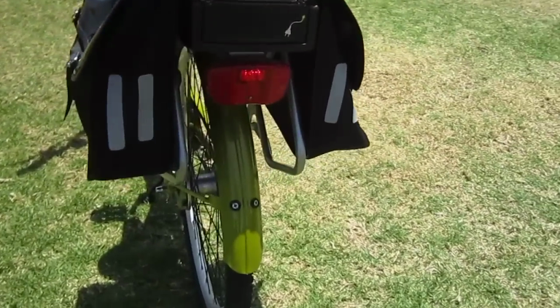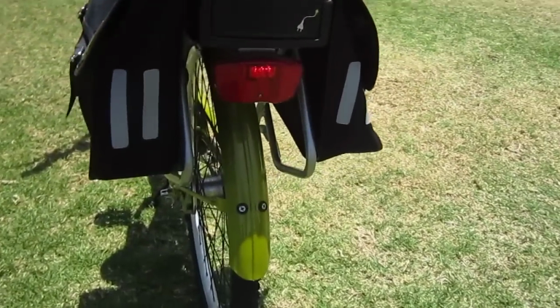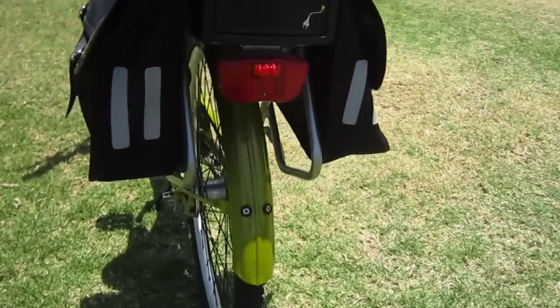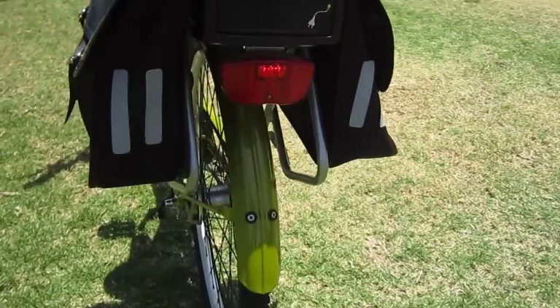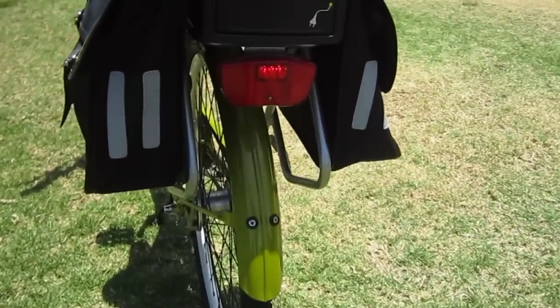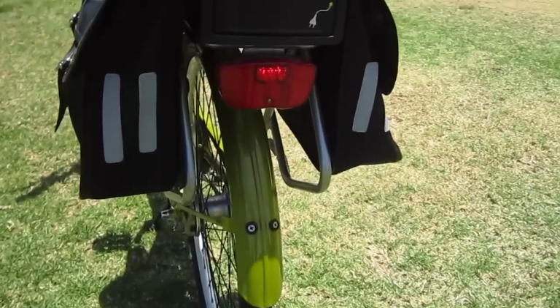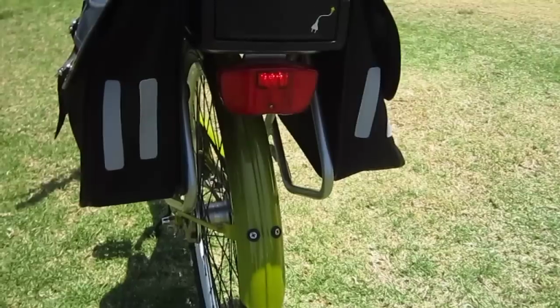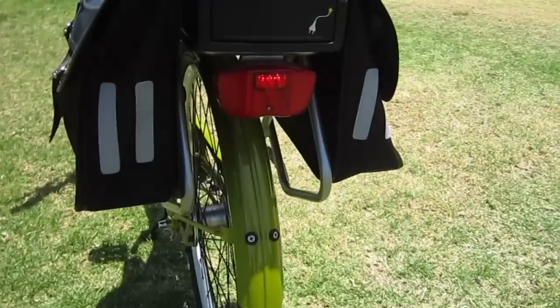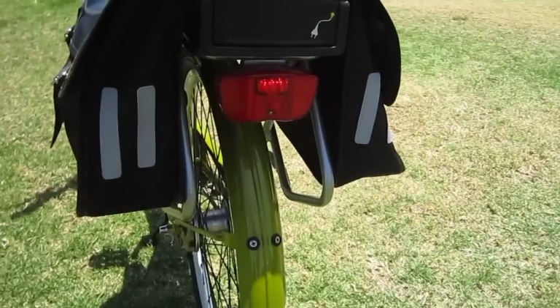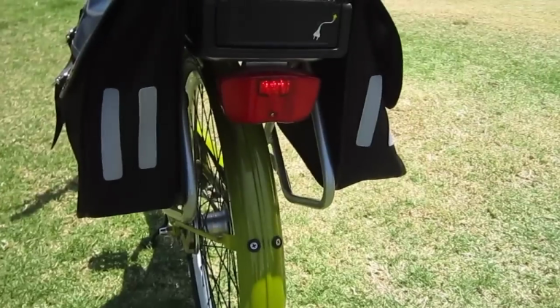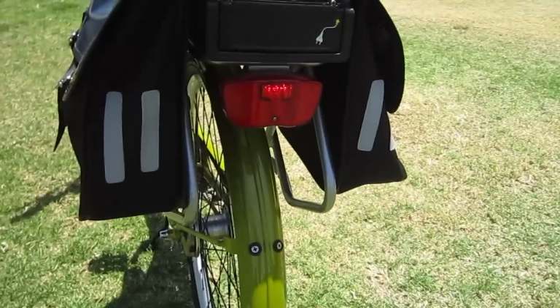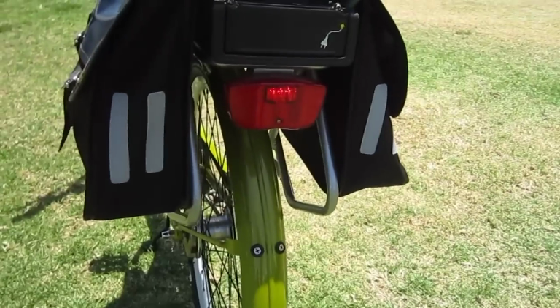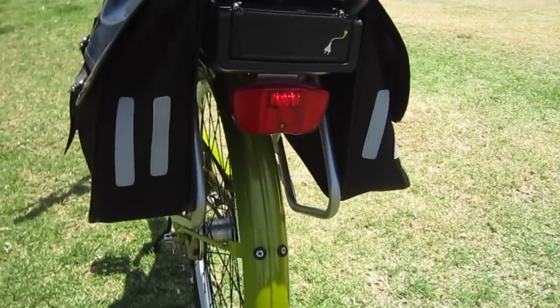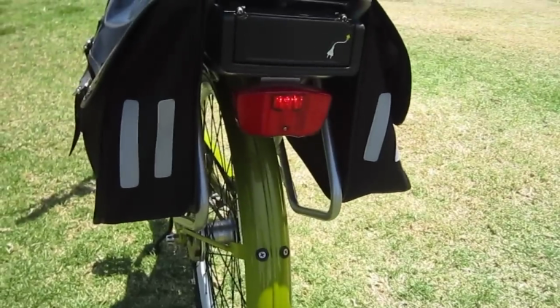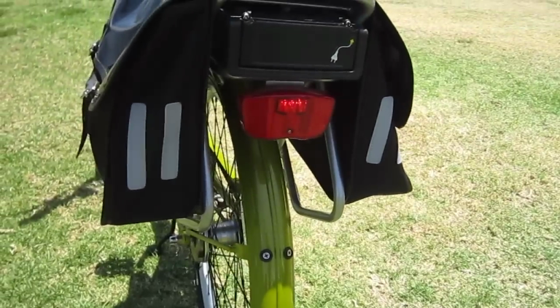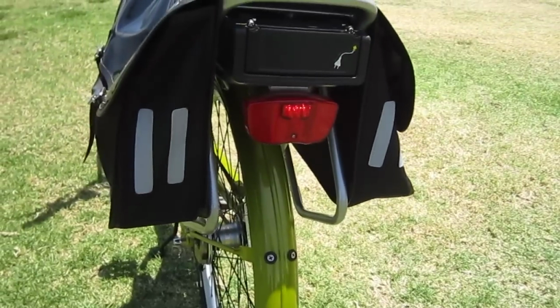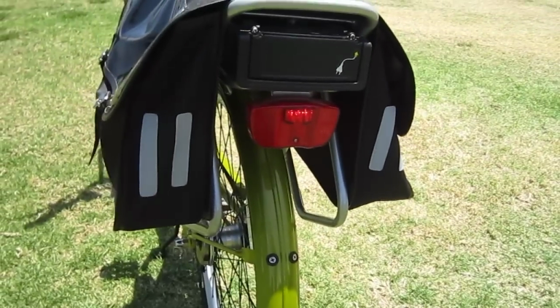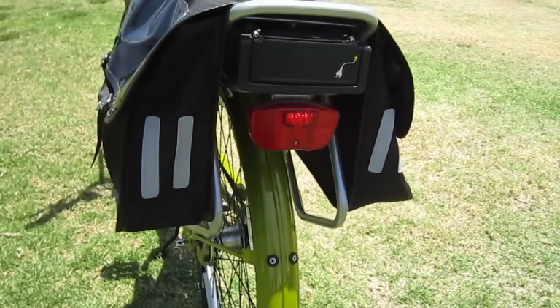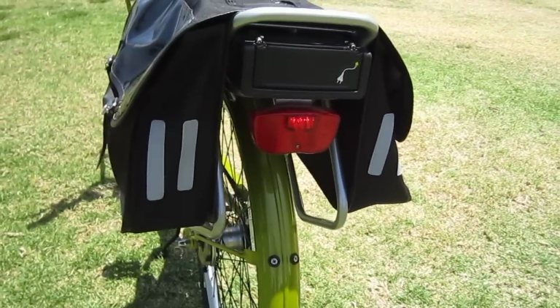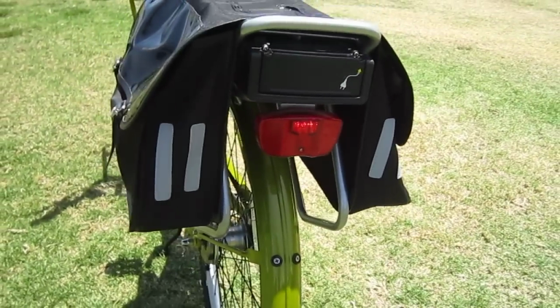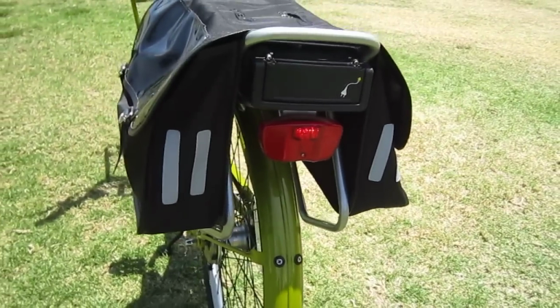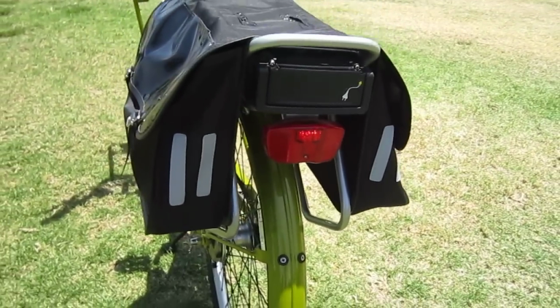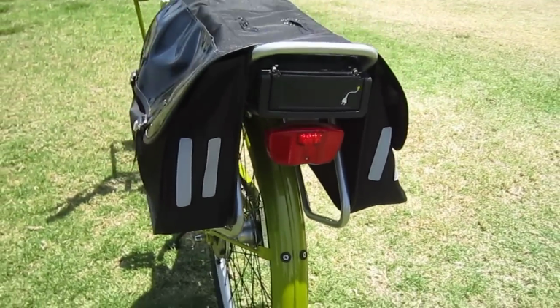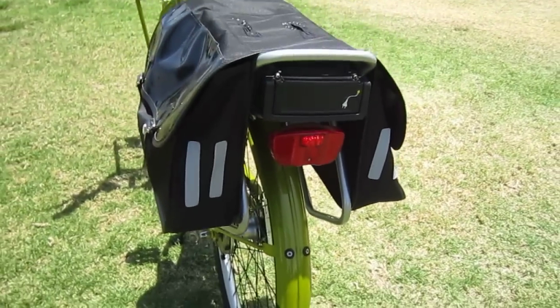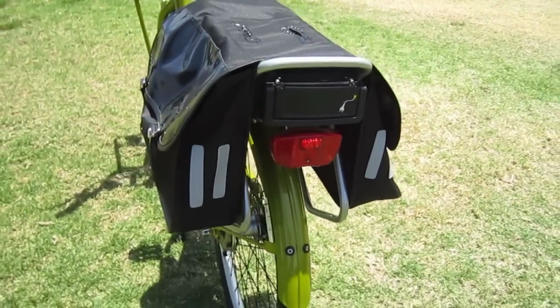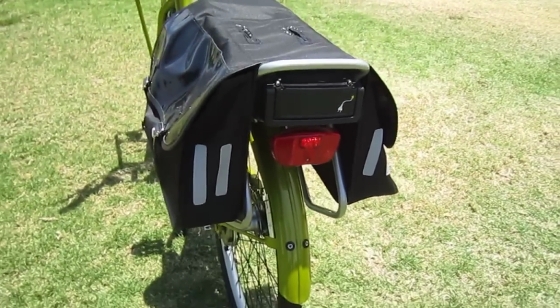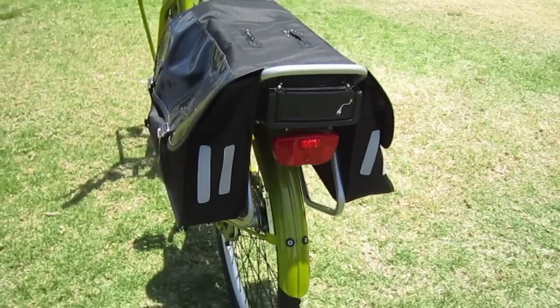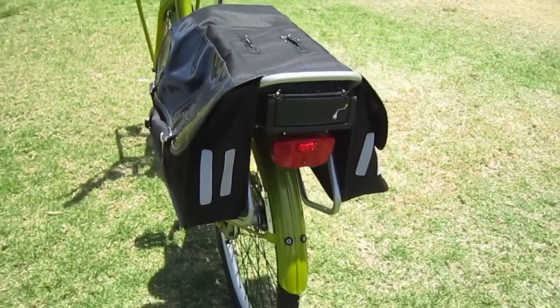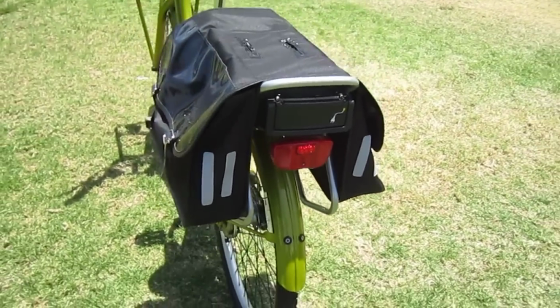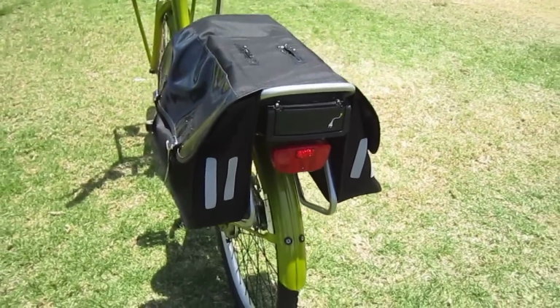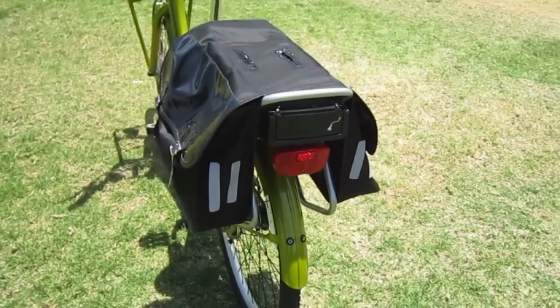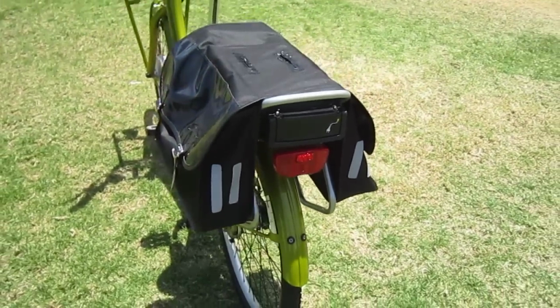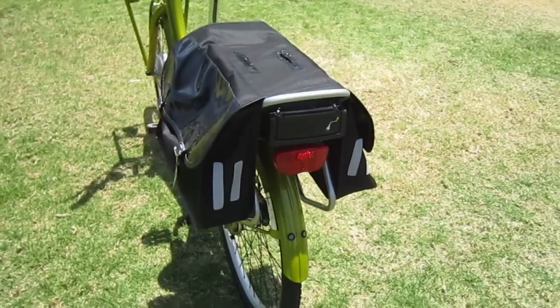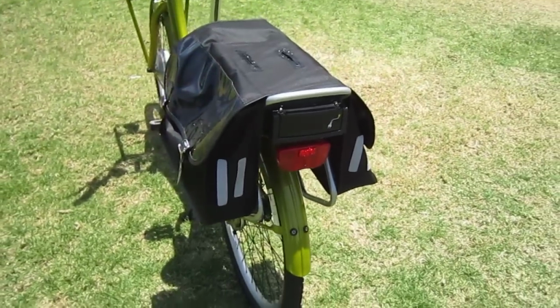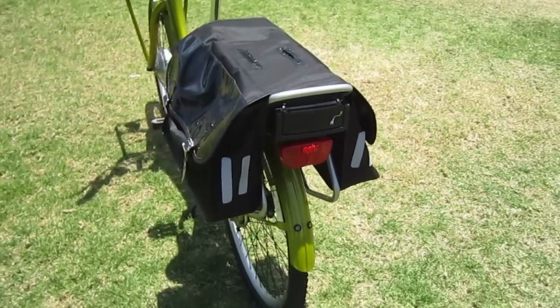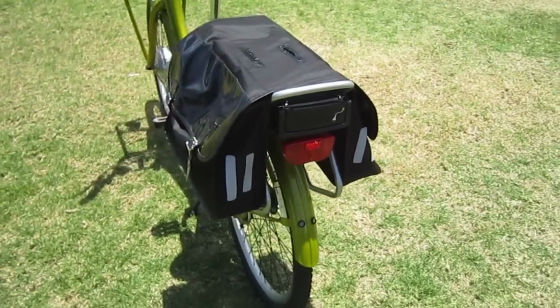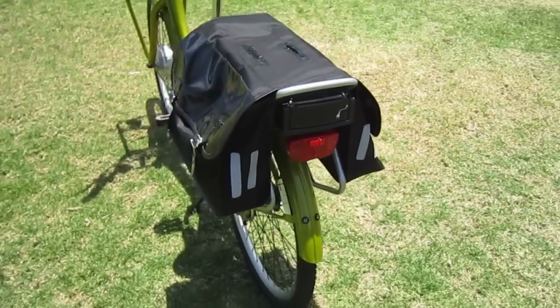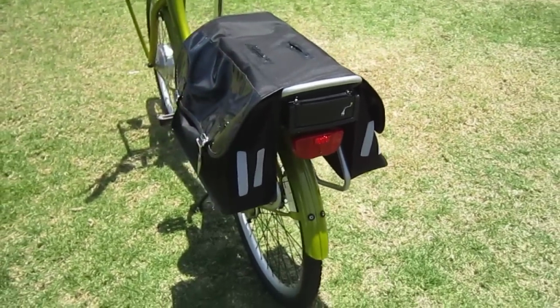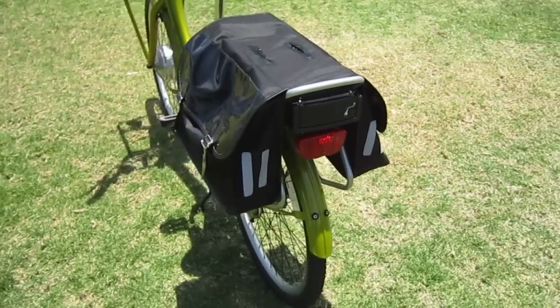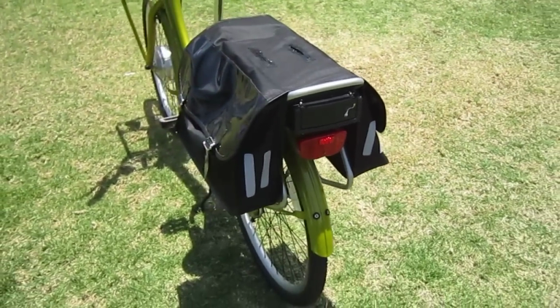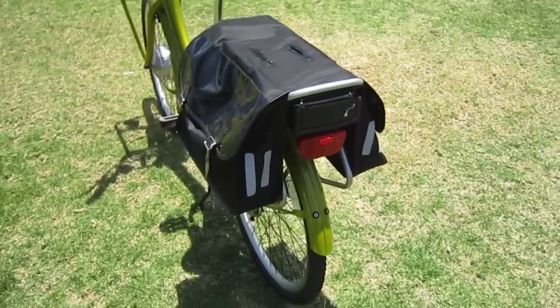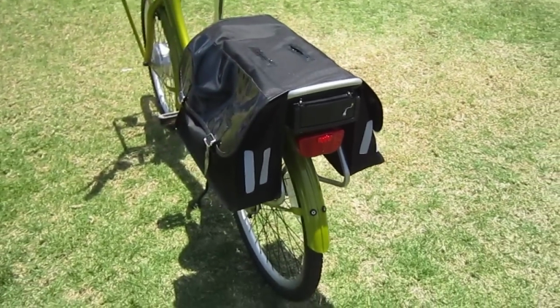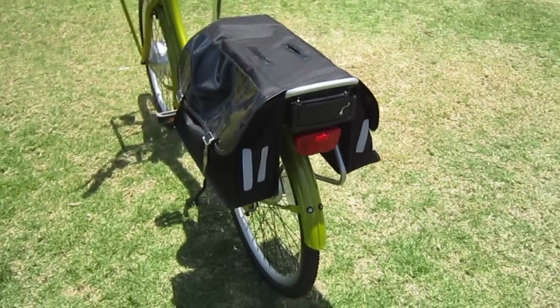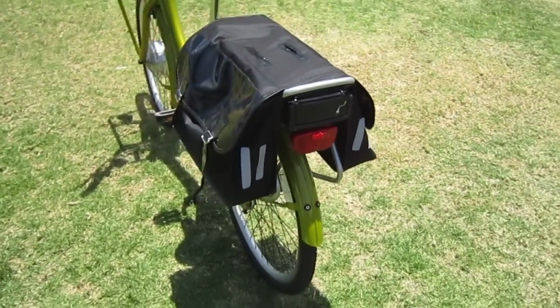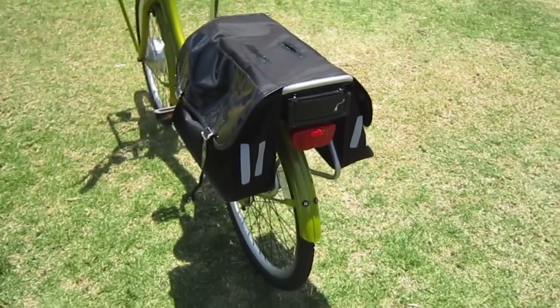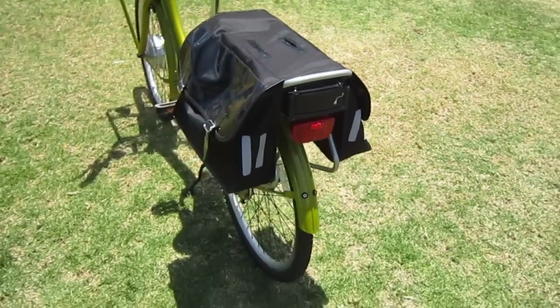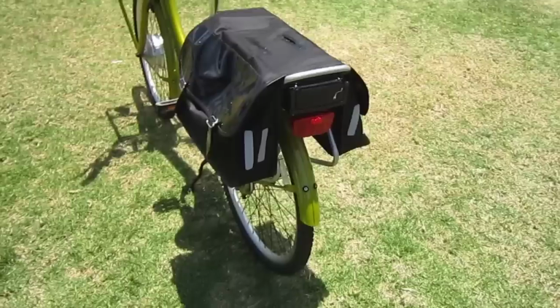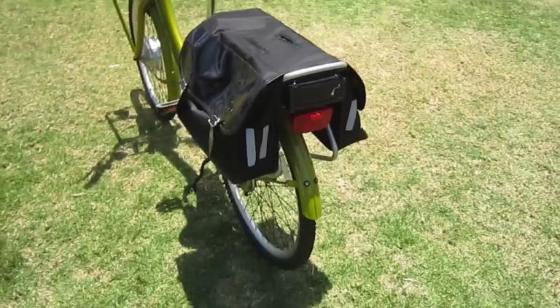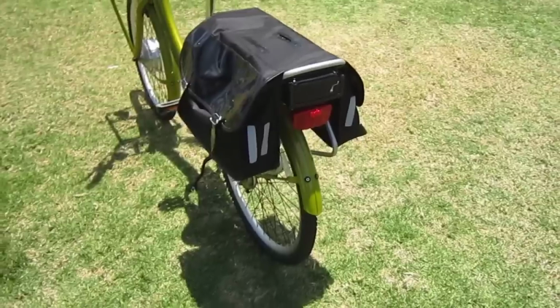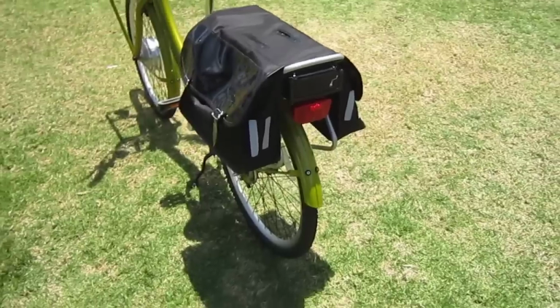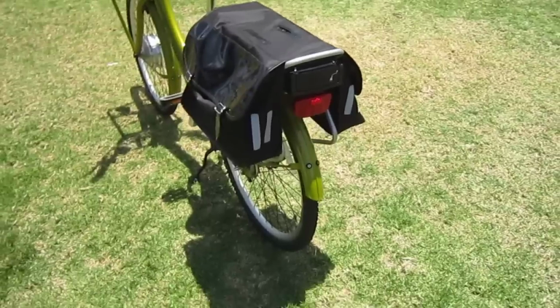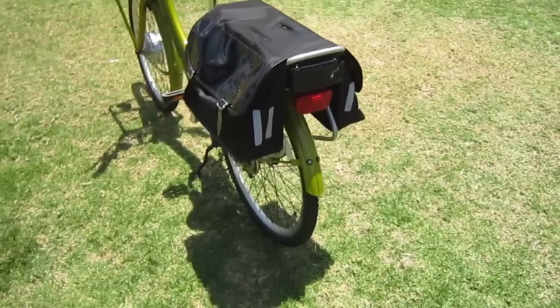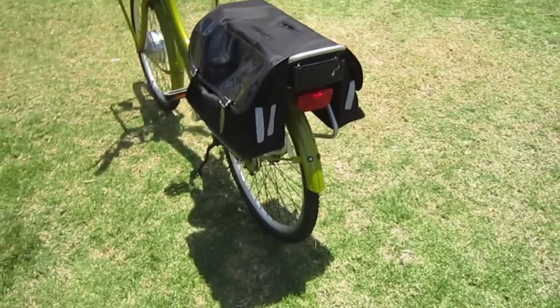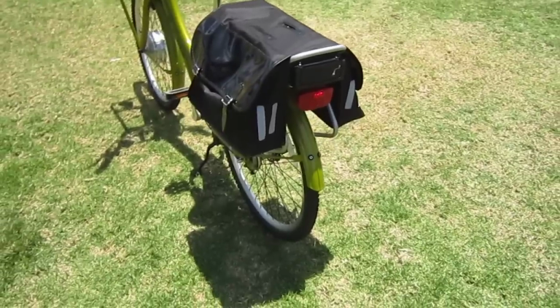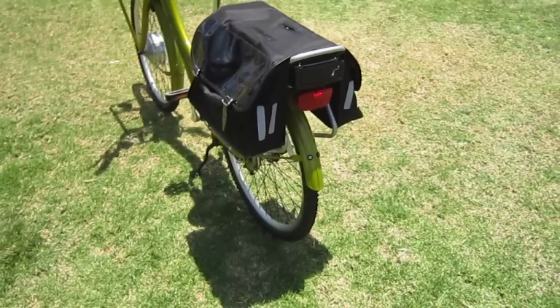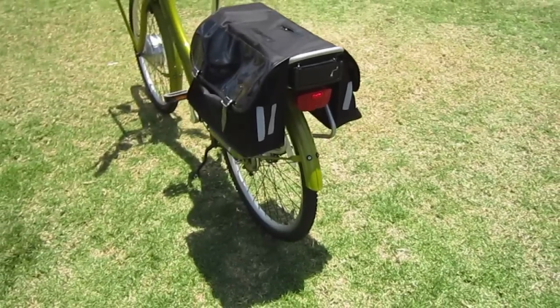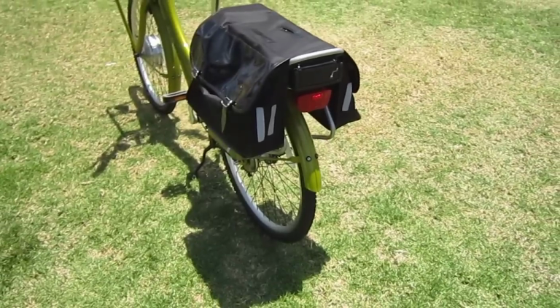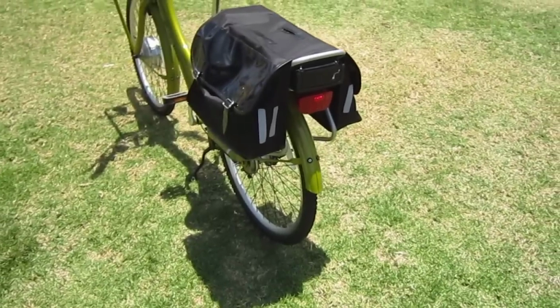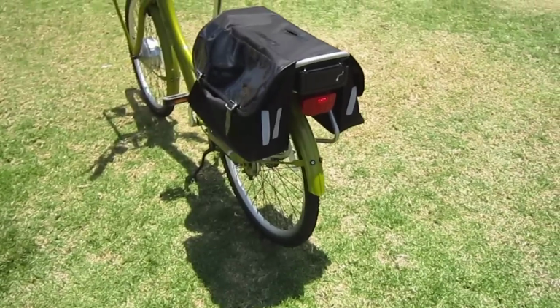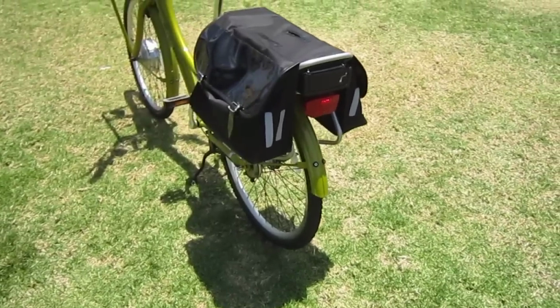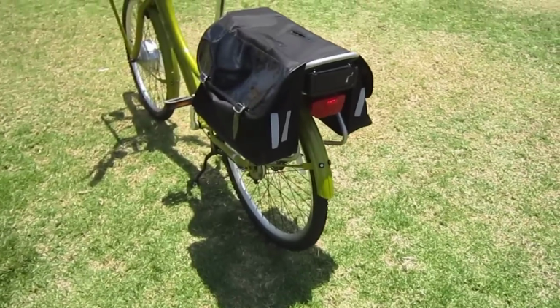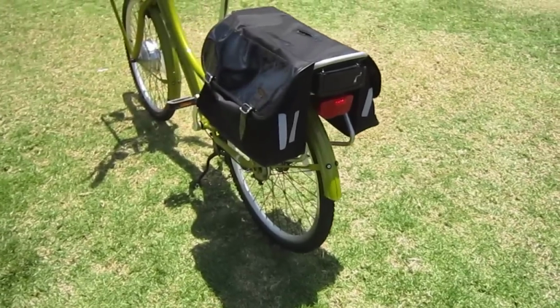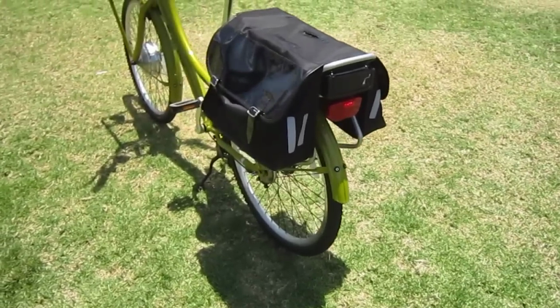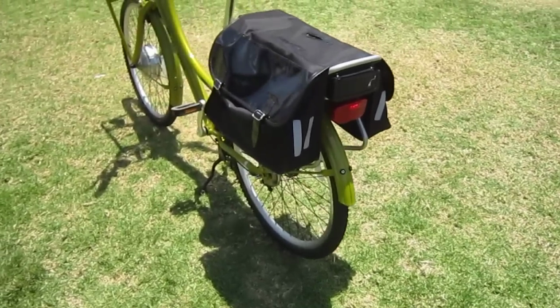It comes with a rear light and a front light. No blinking out of that light, but you can add some extras. It also has reflectors on the saddle bag.